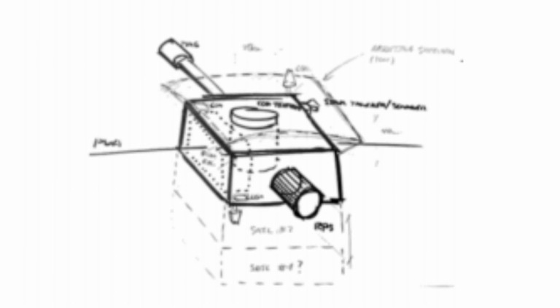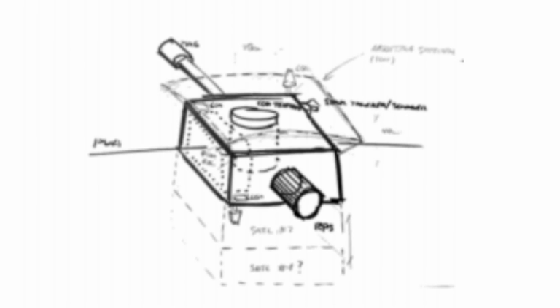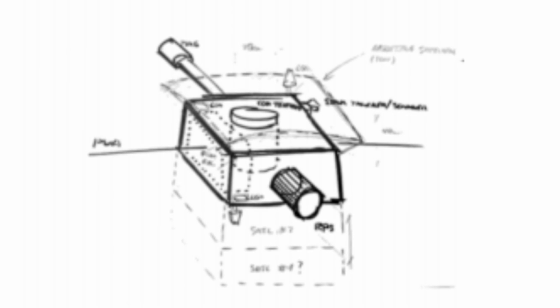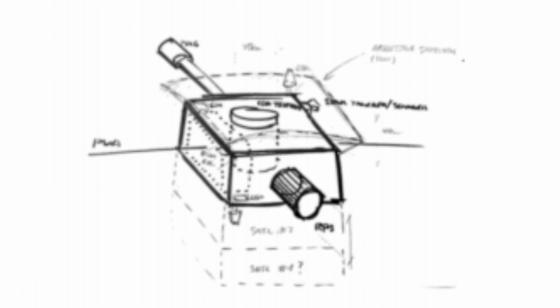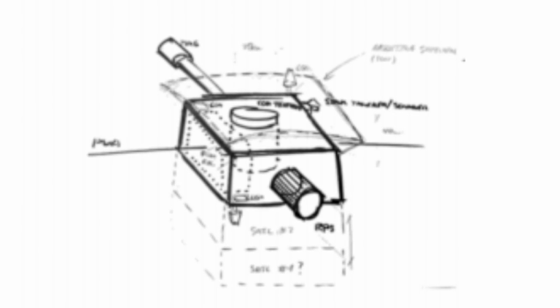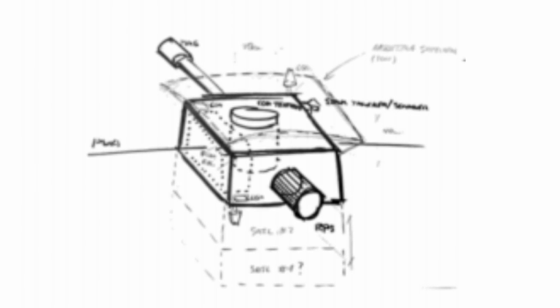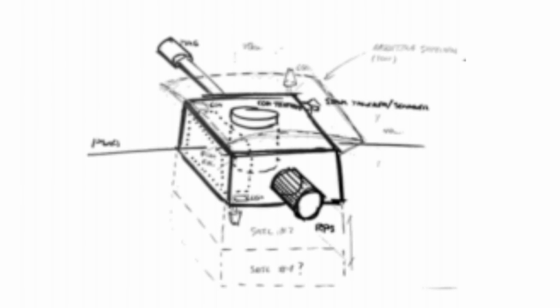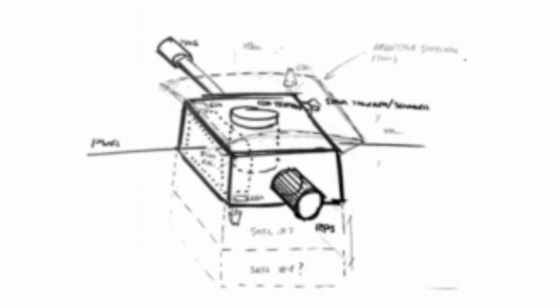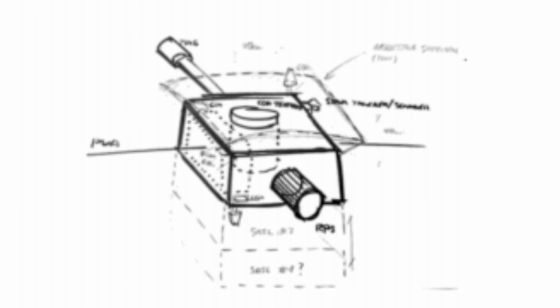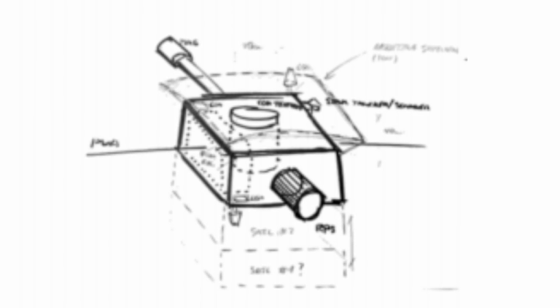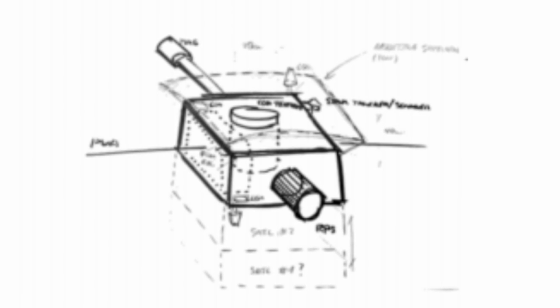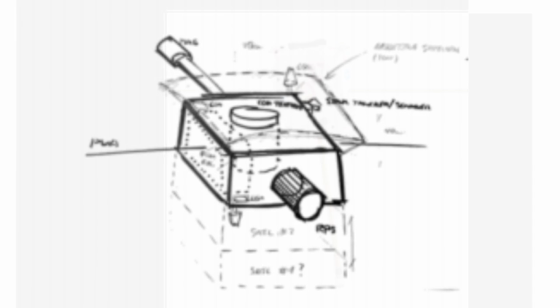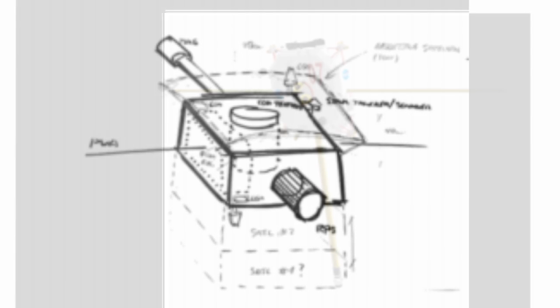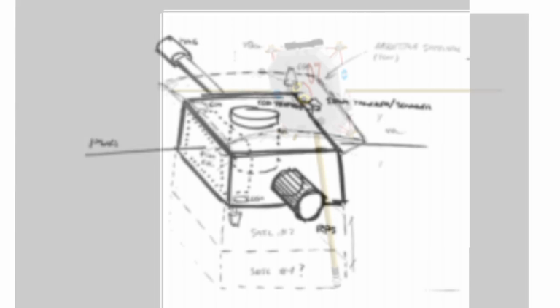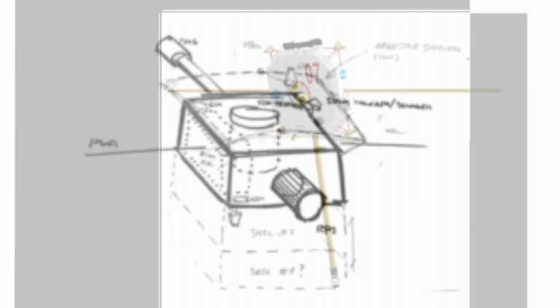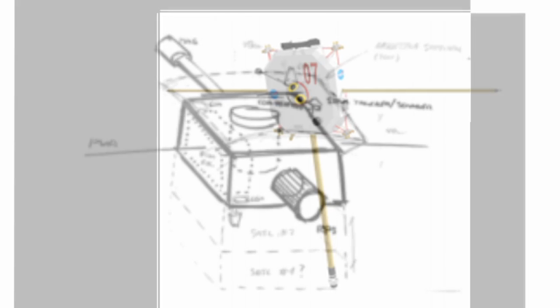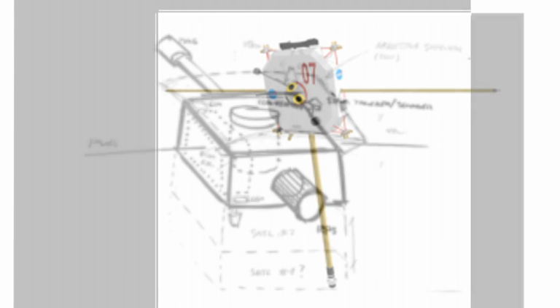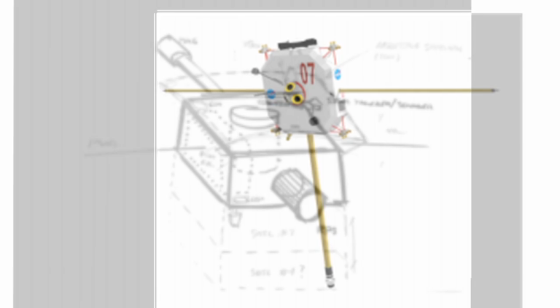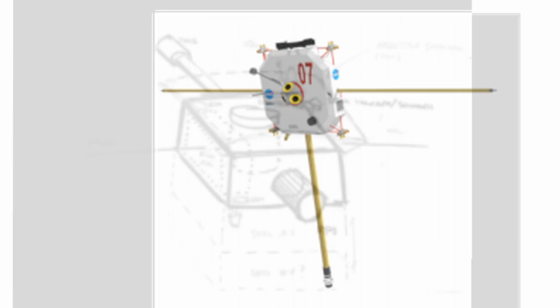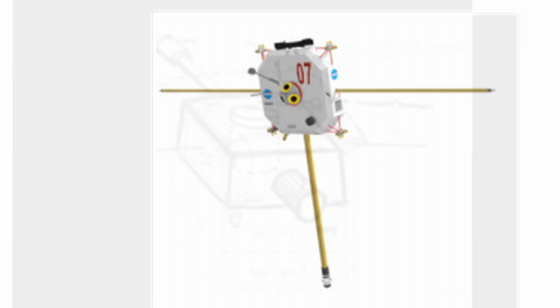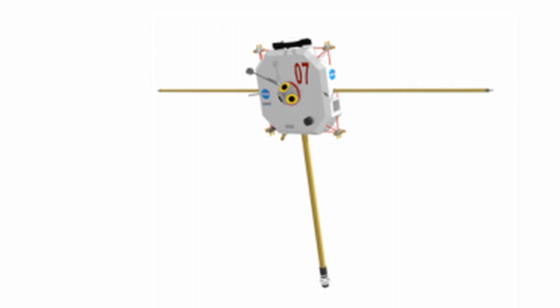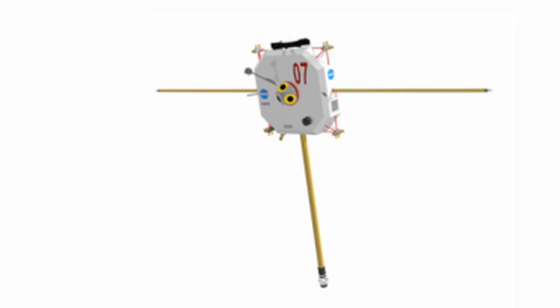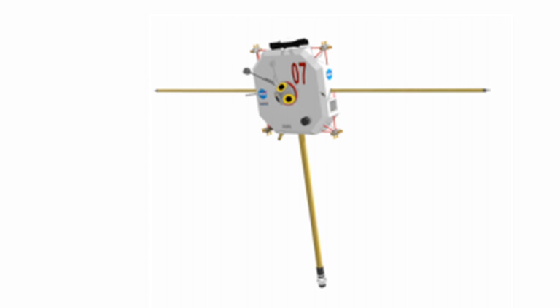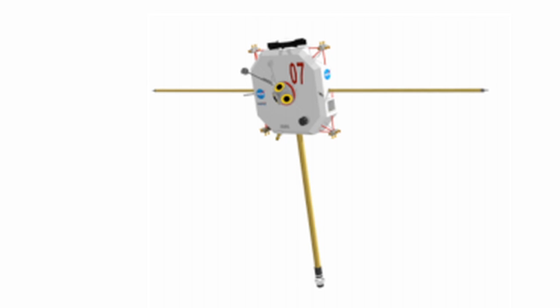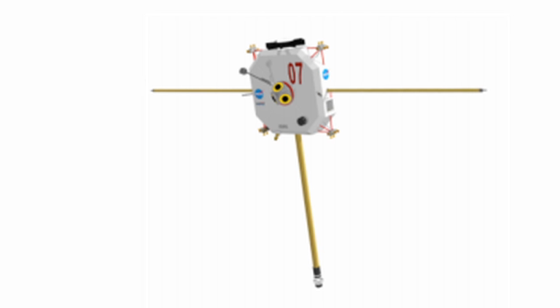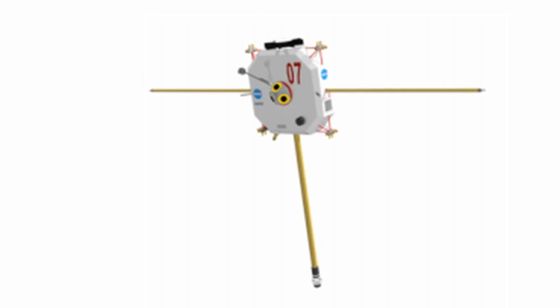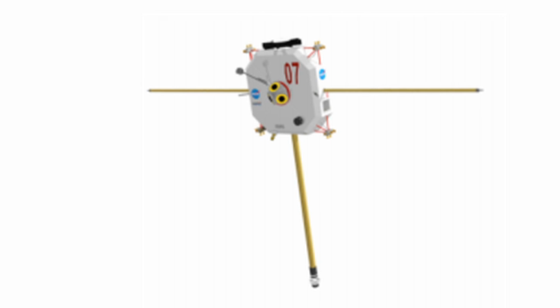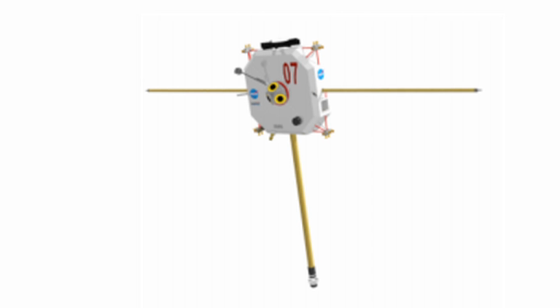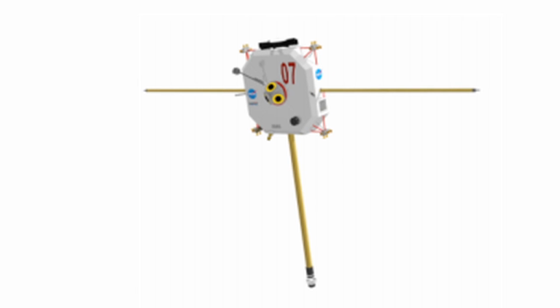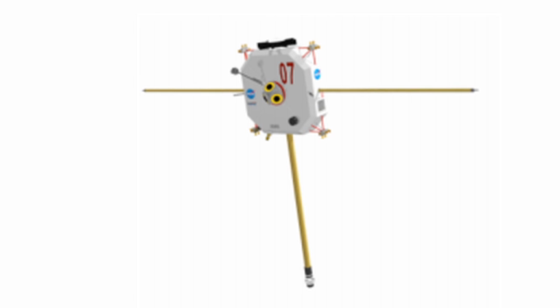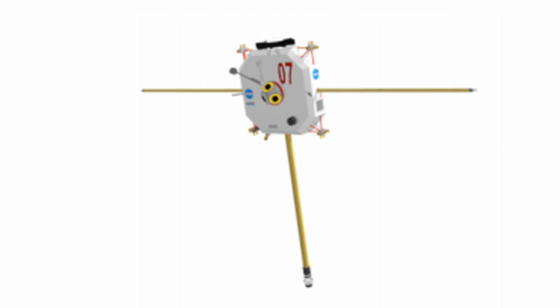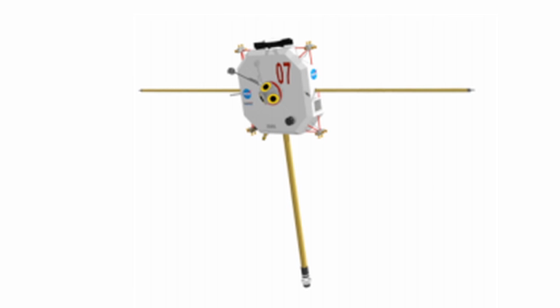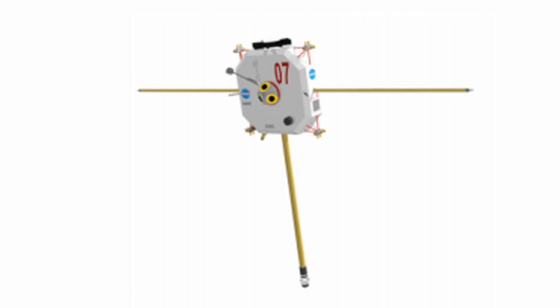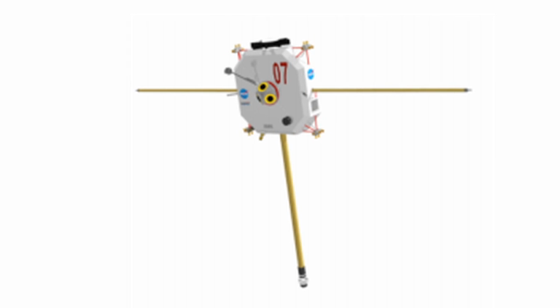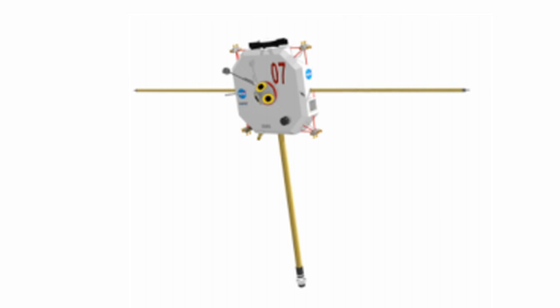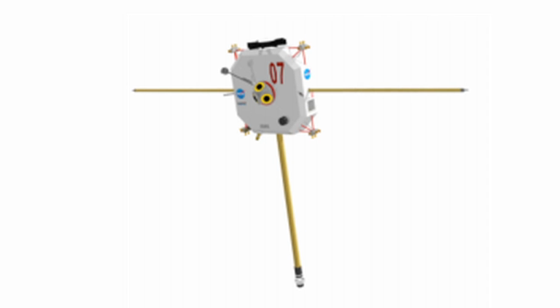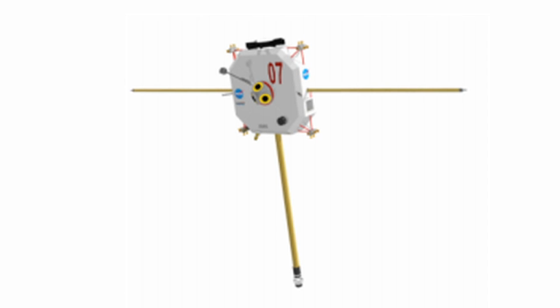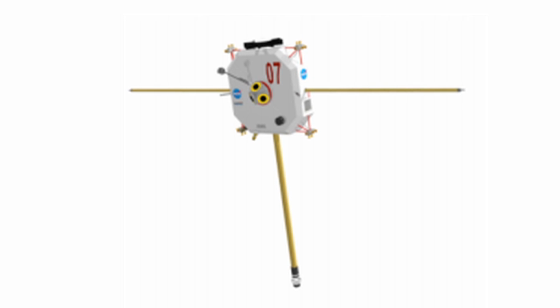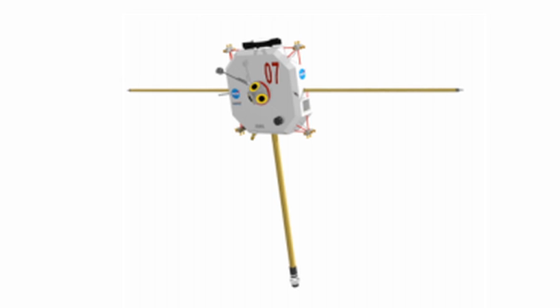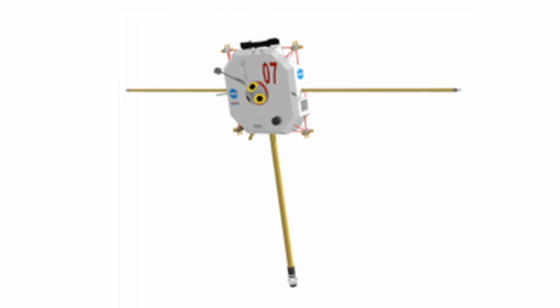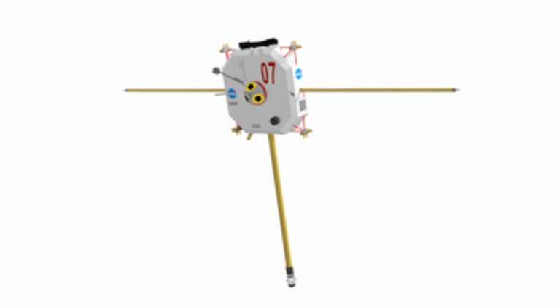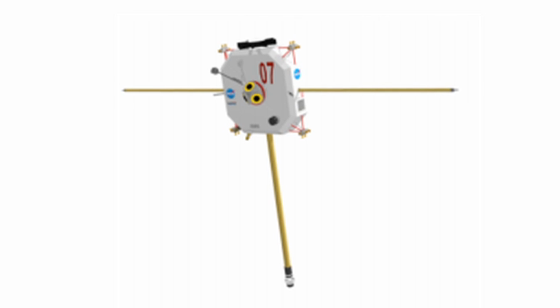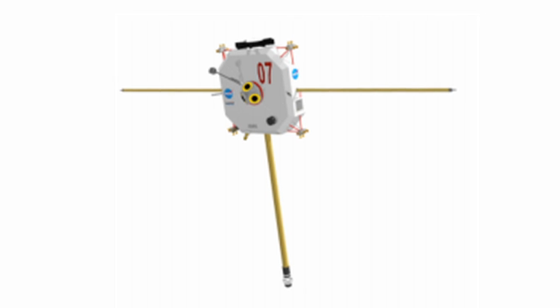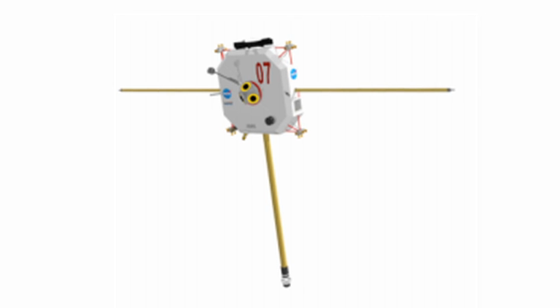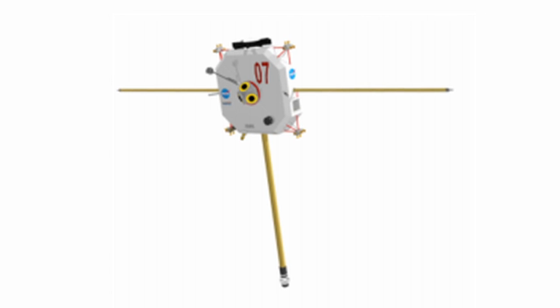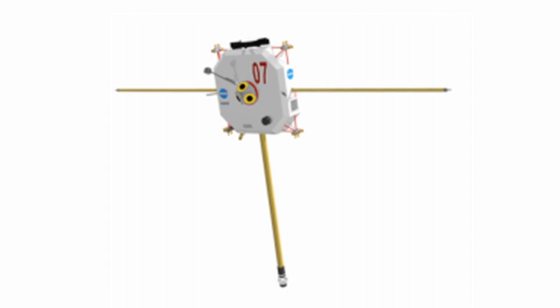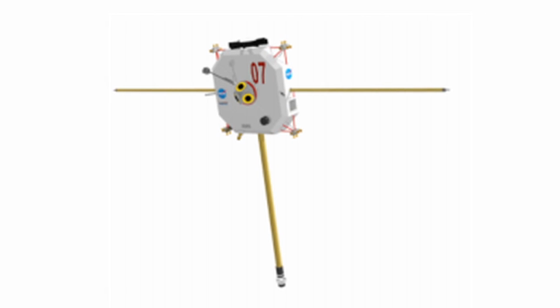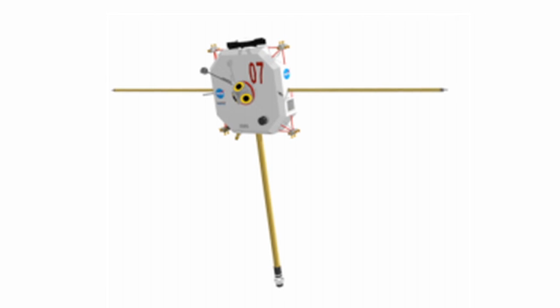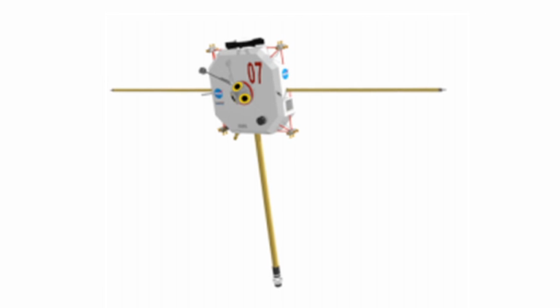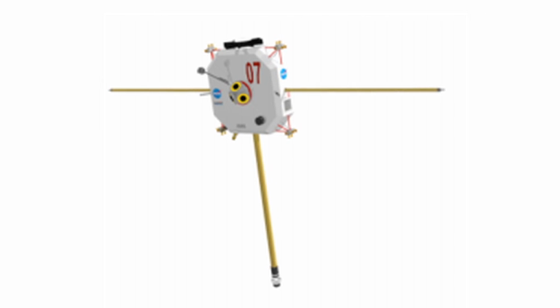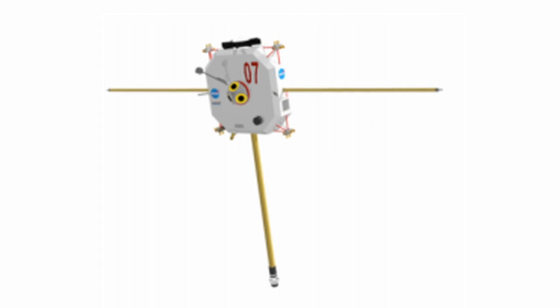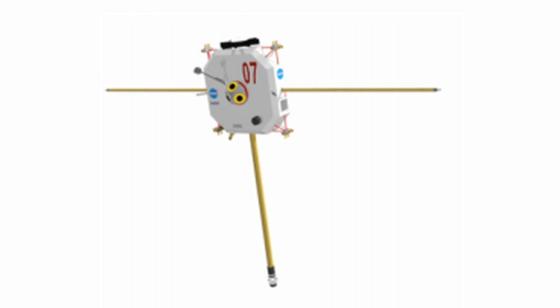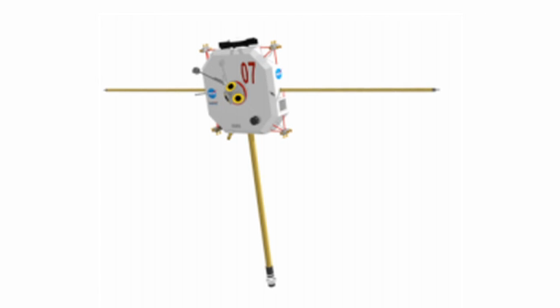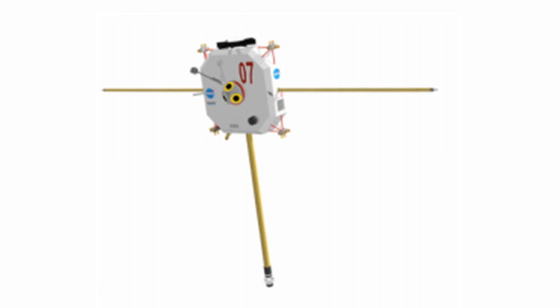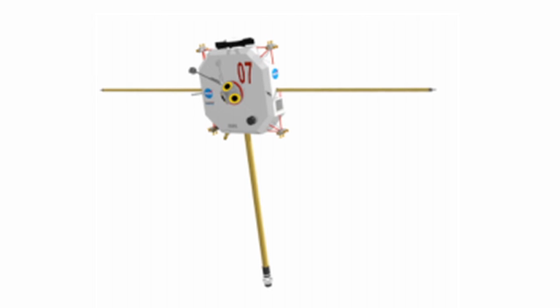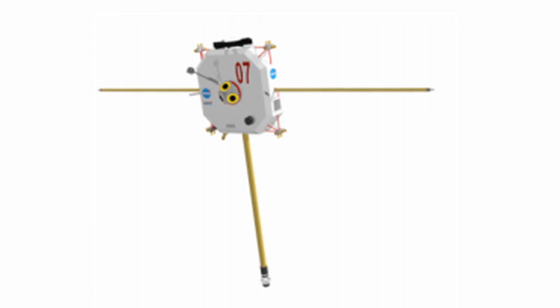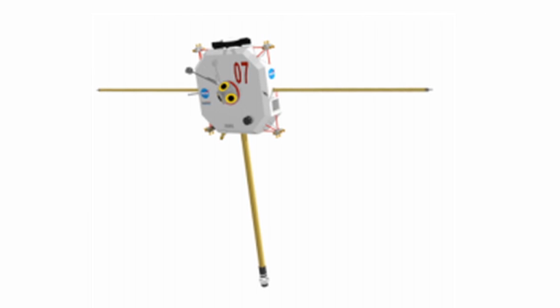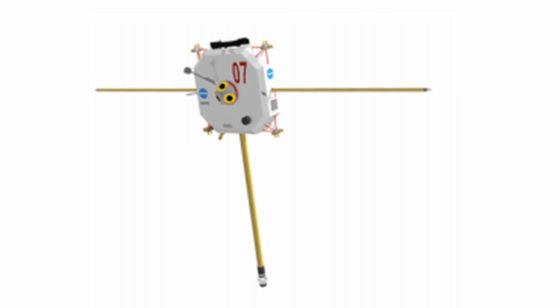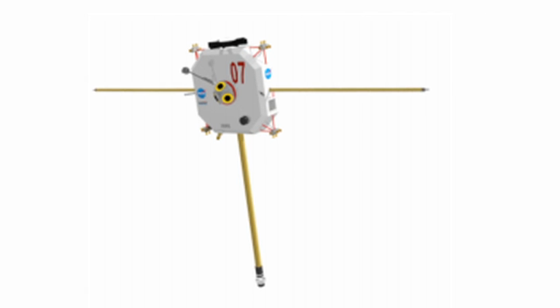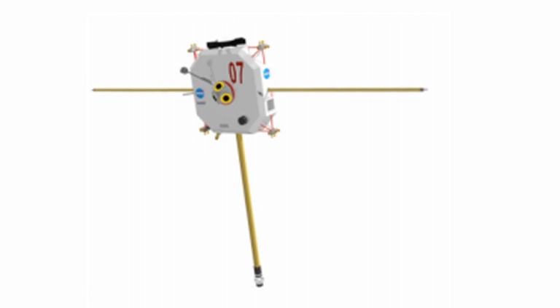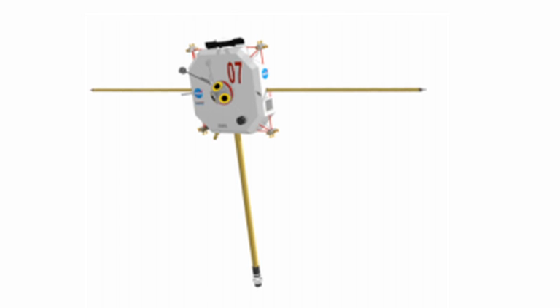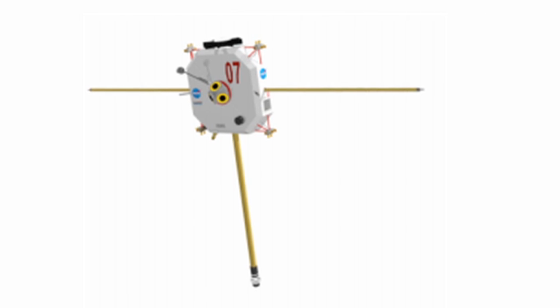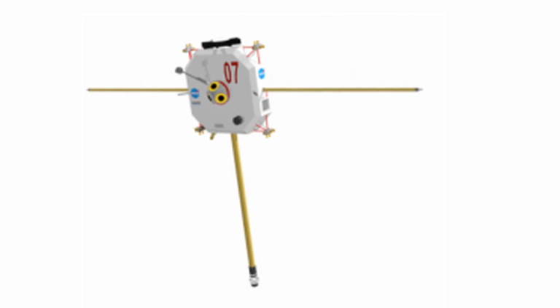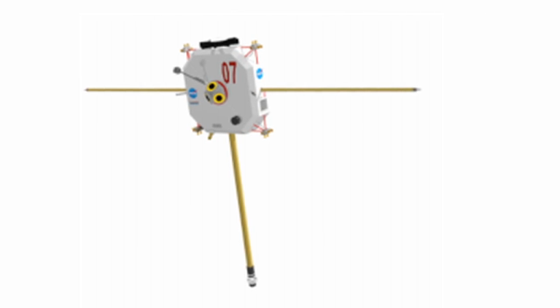The idea is to get it down to at least half of what Voyager took, and it looks like it might be possible to do it in 10 to 15 years.